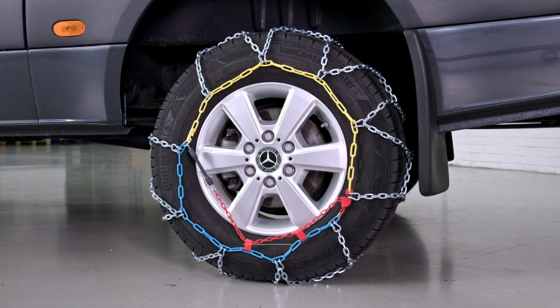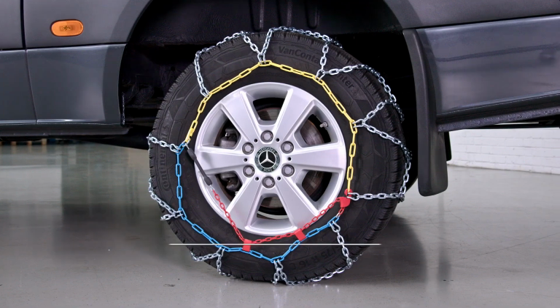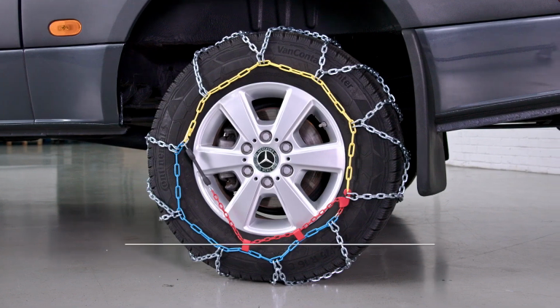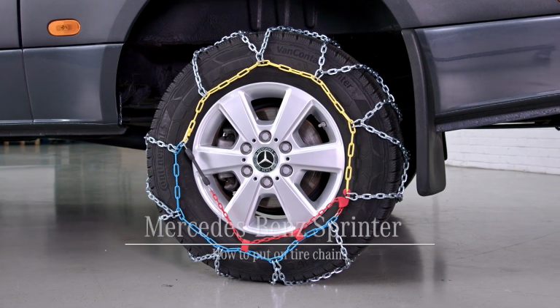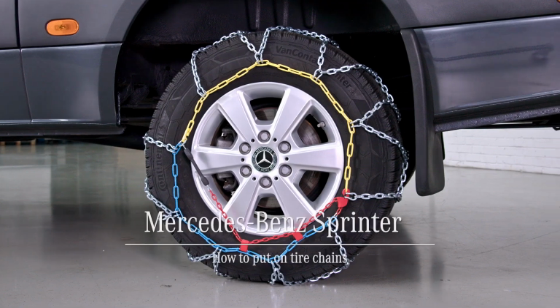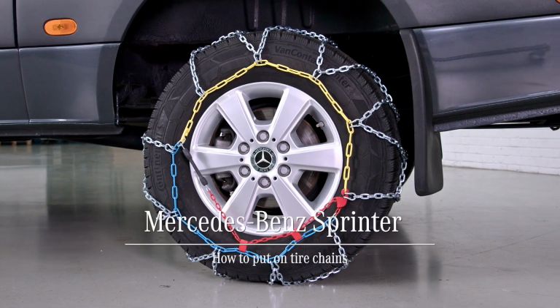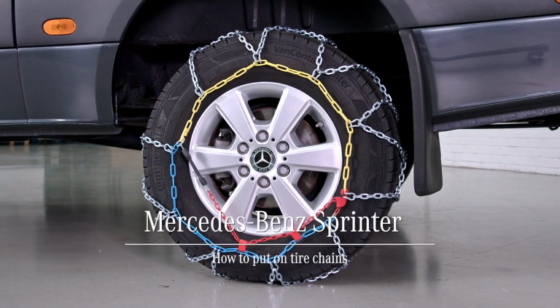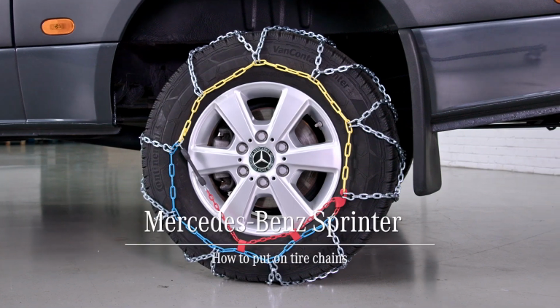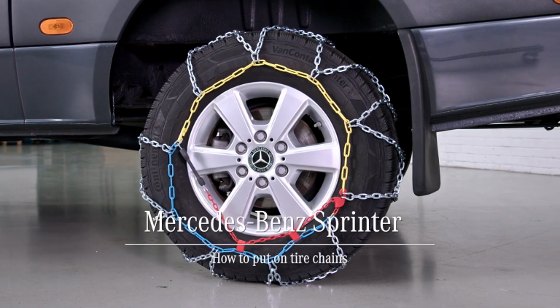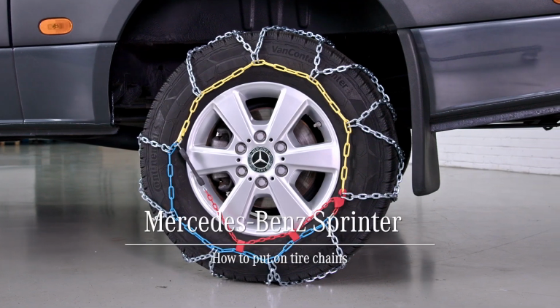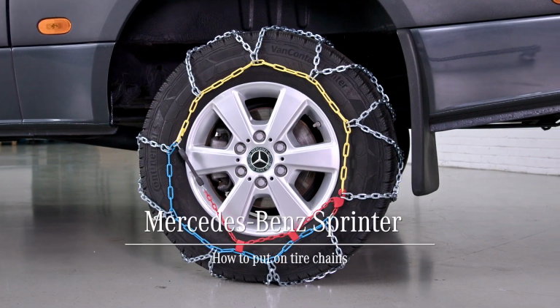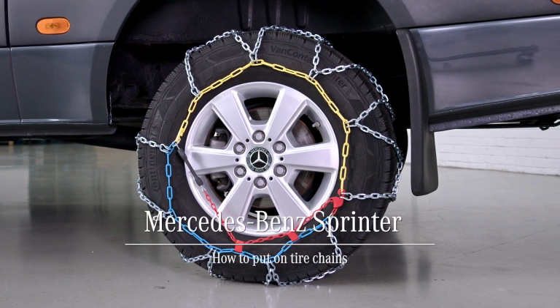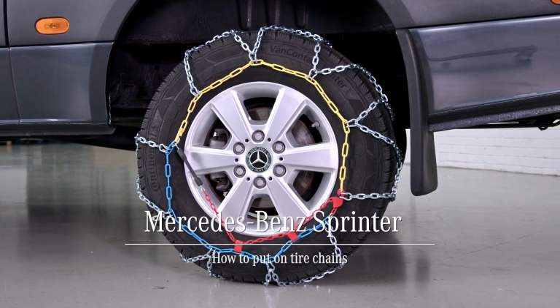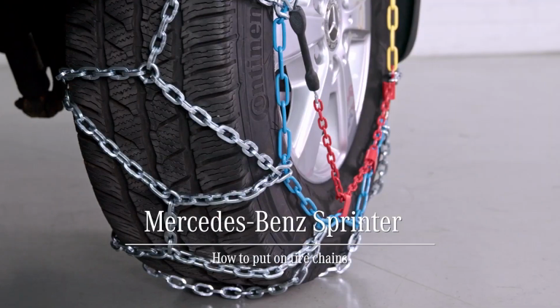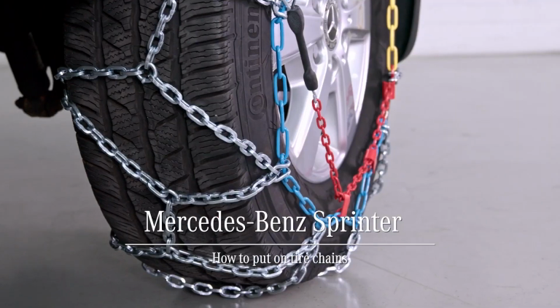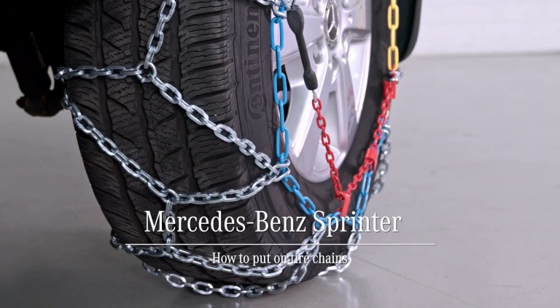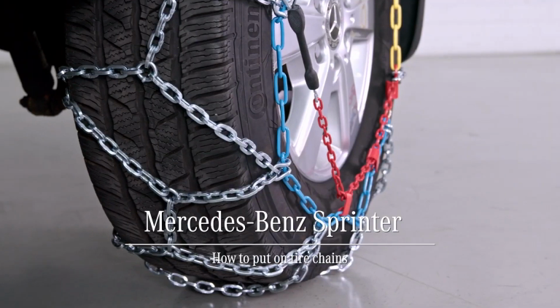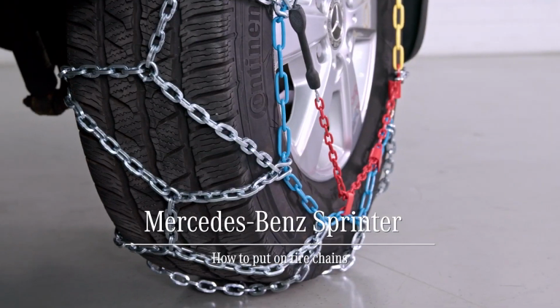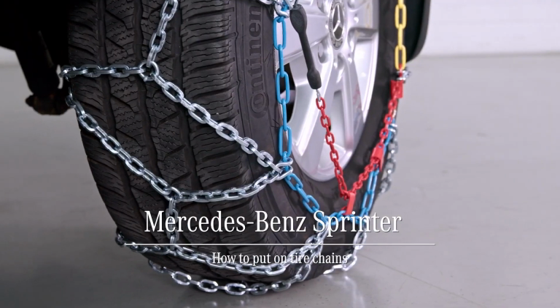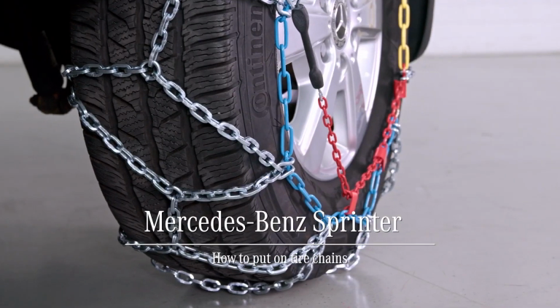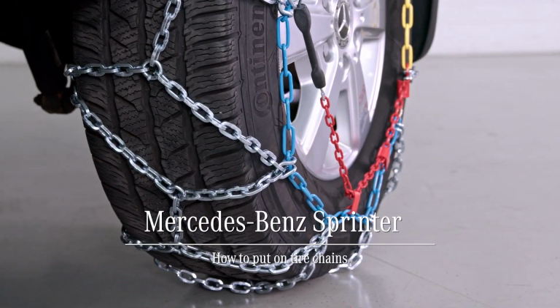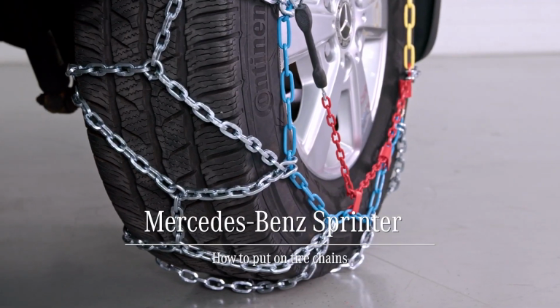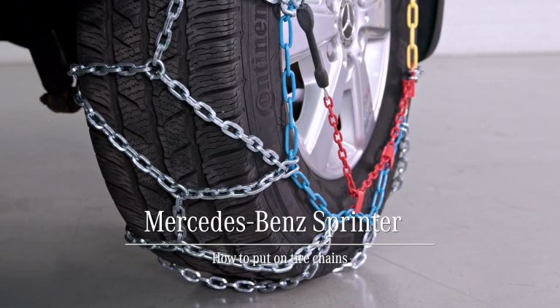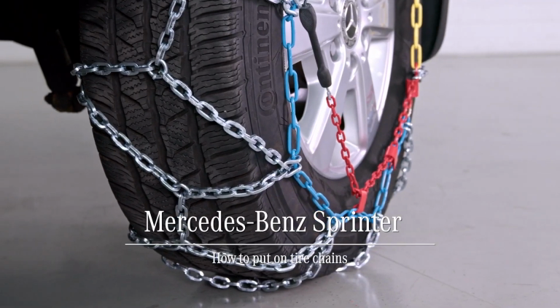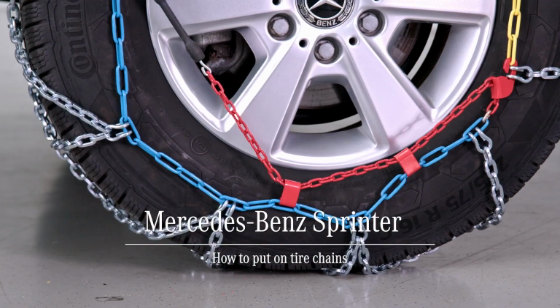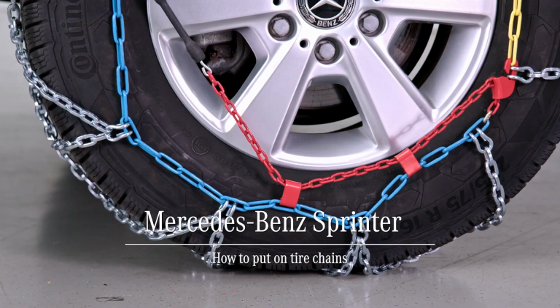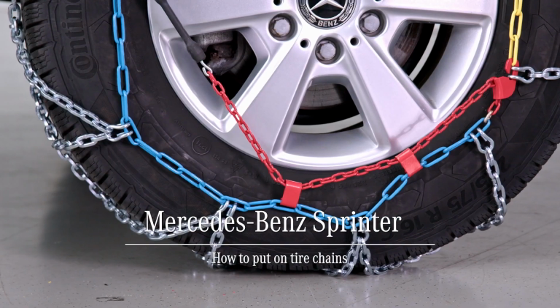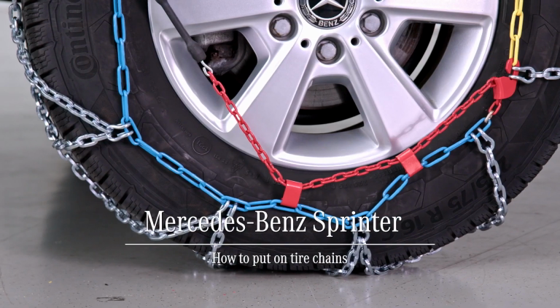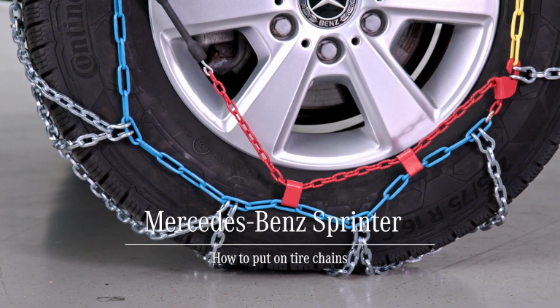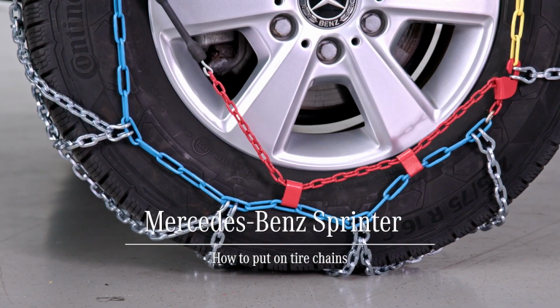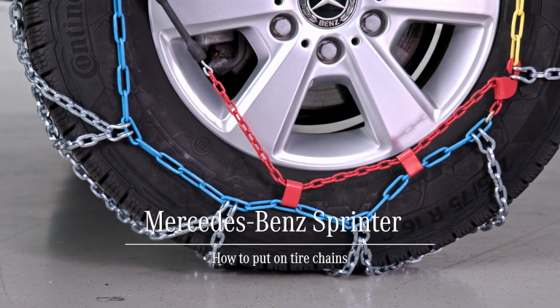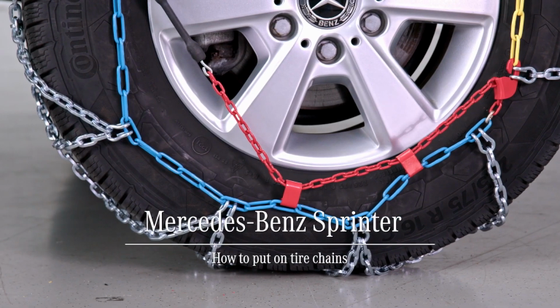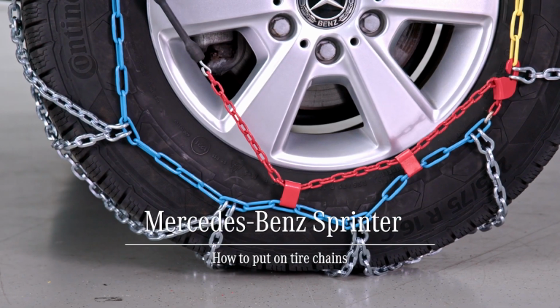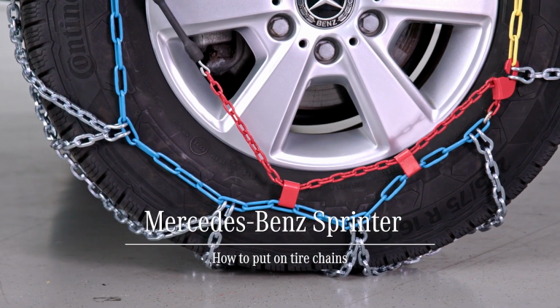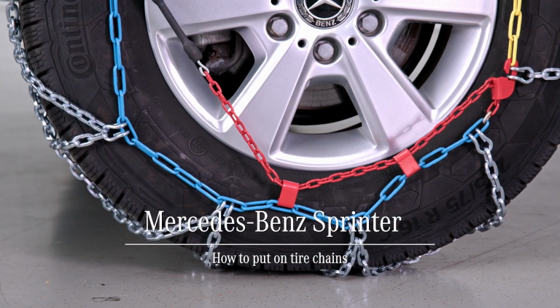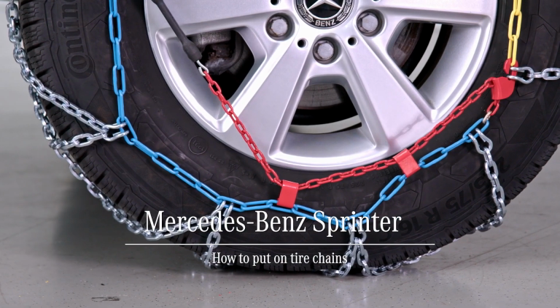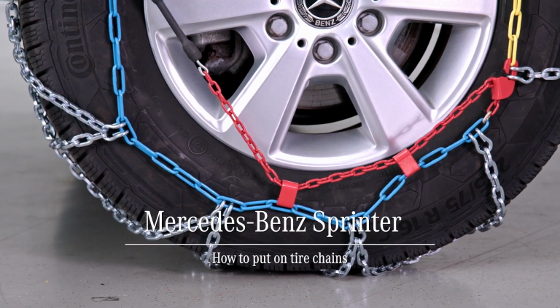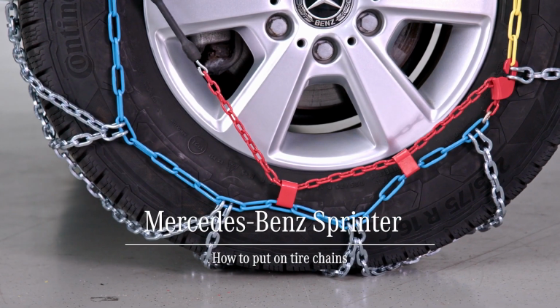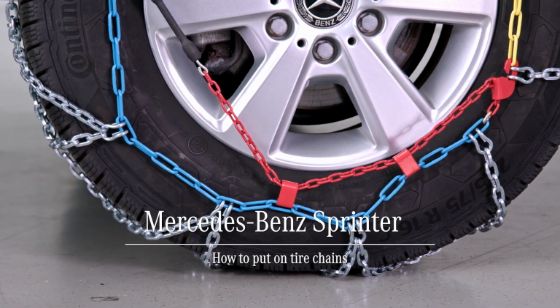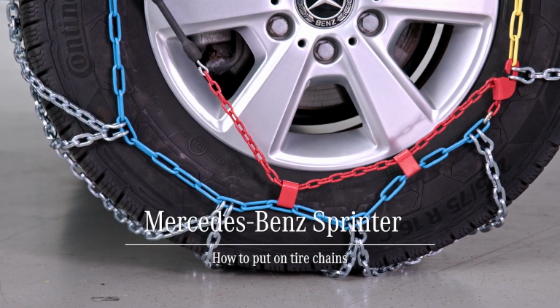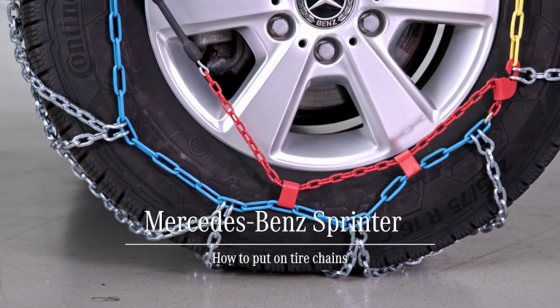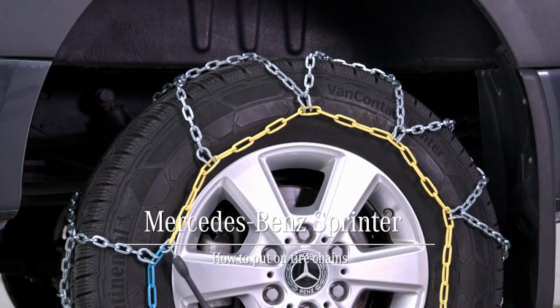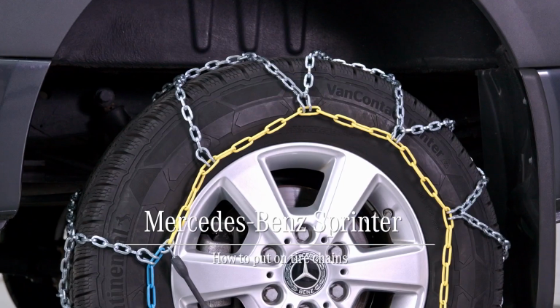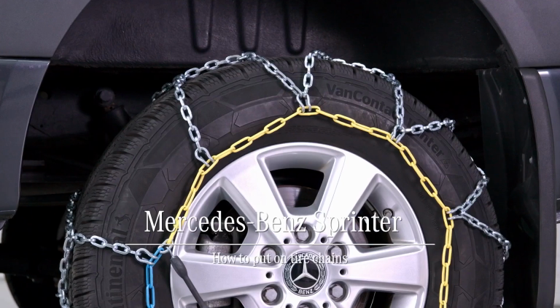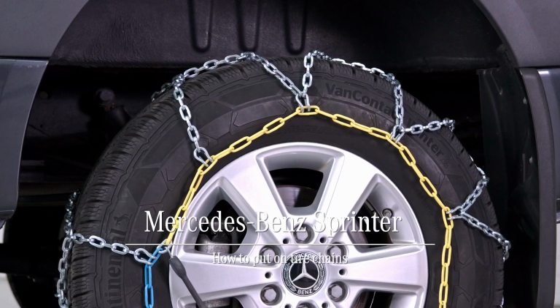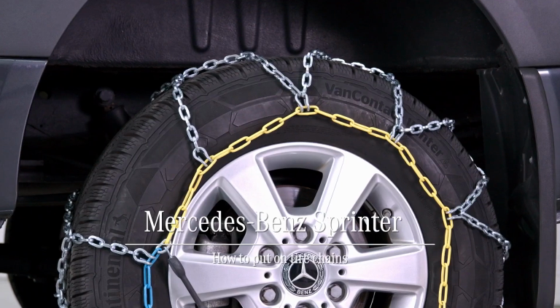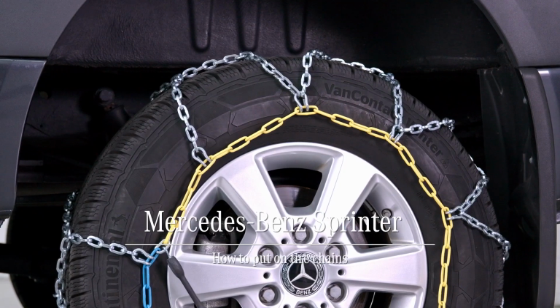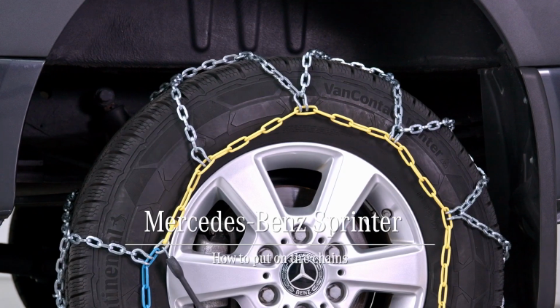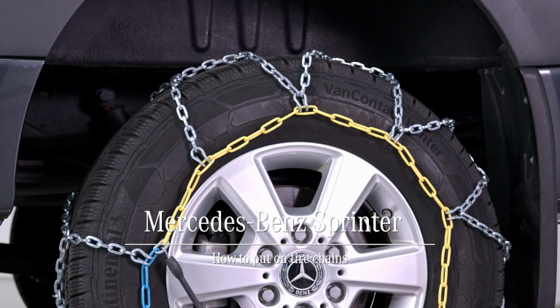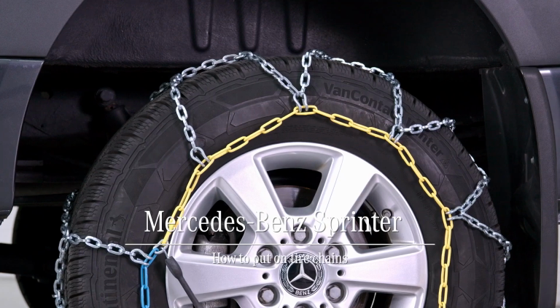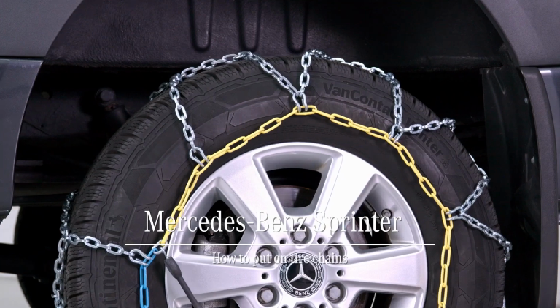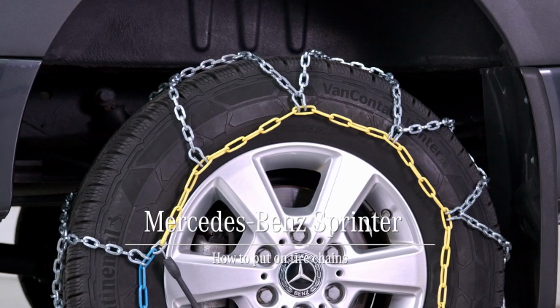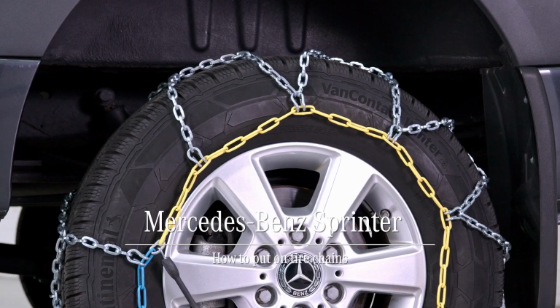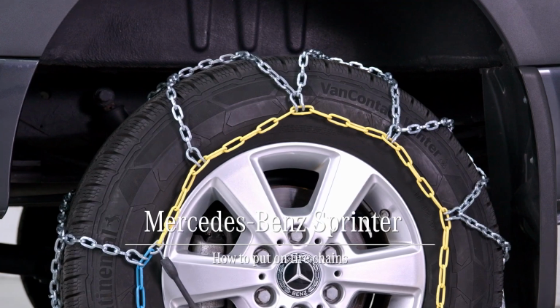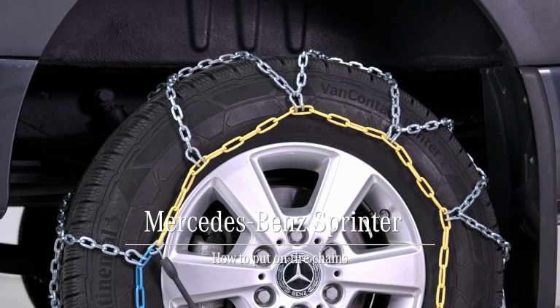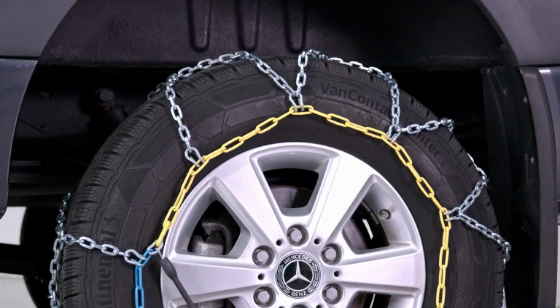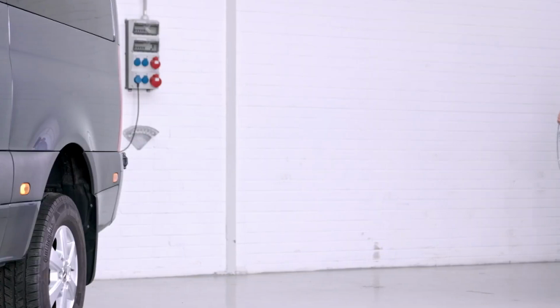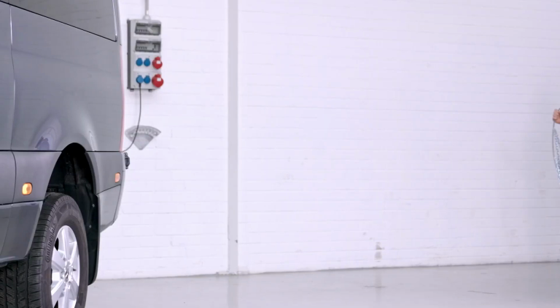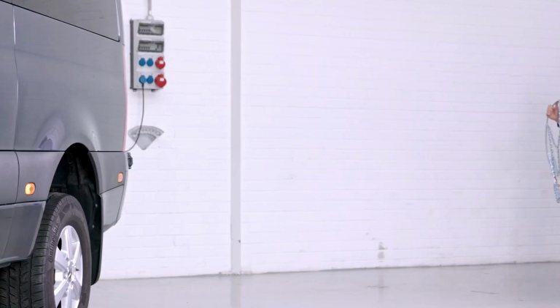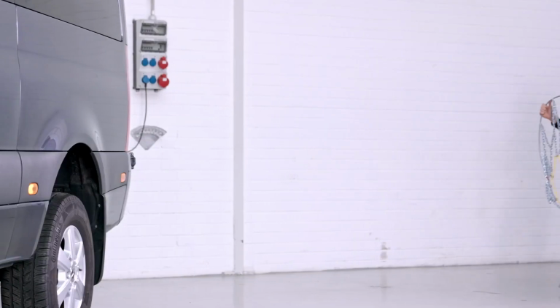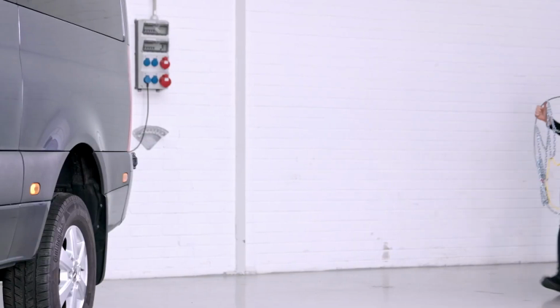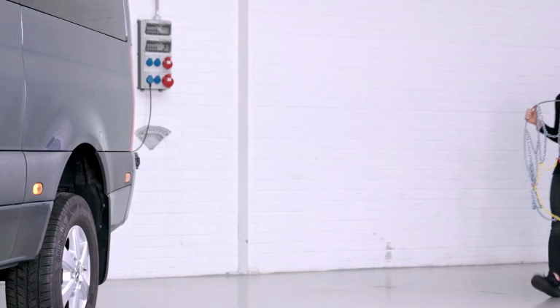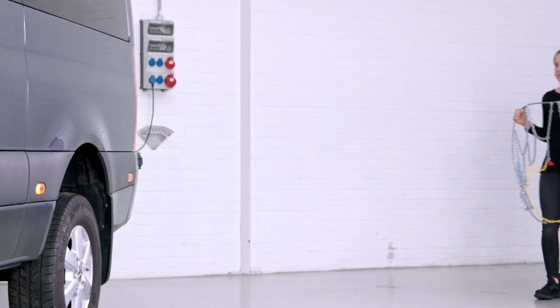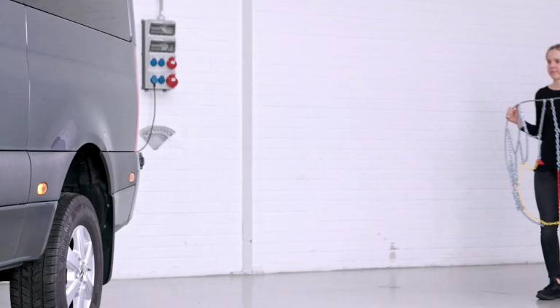With the help of snow chains, you can move forward even if the tire tread fails. Snow chains are always mounted on the drive axle.